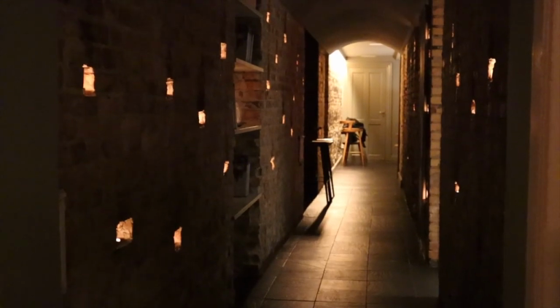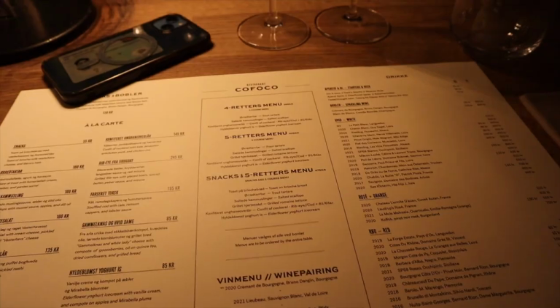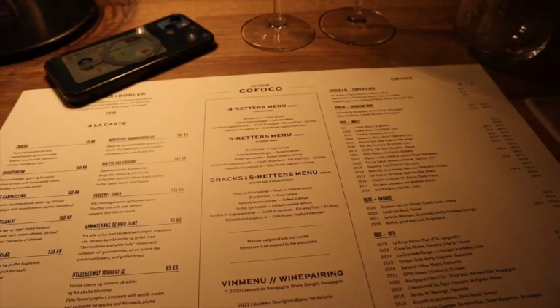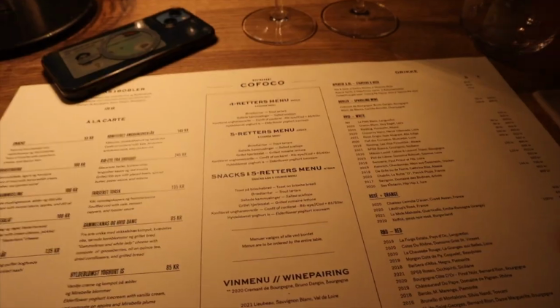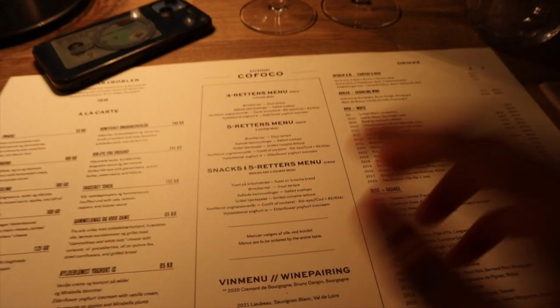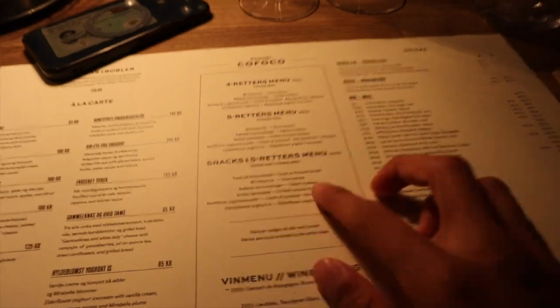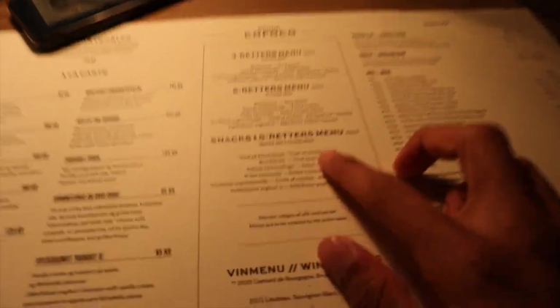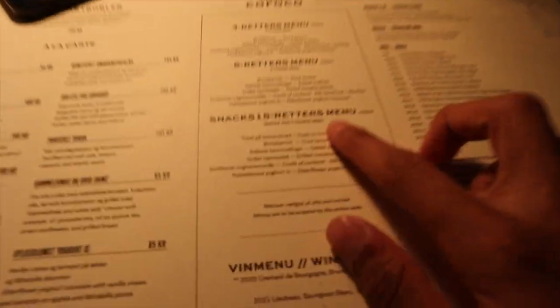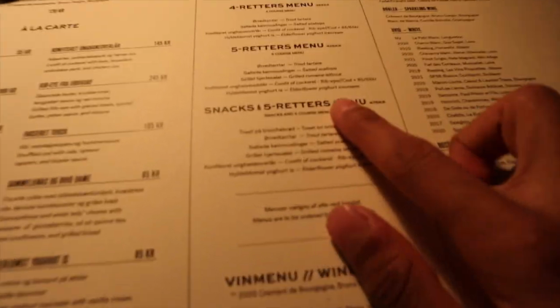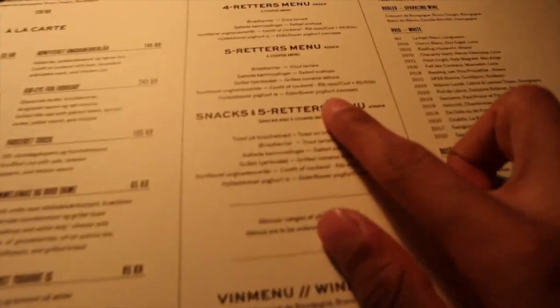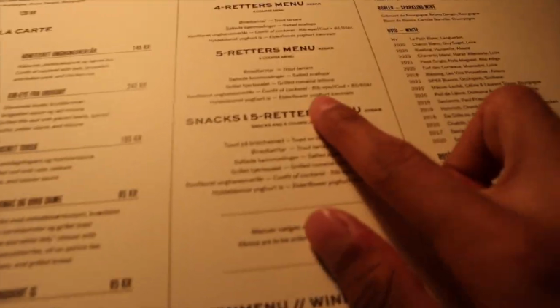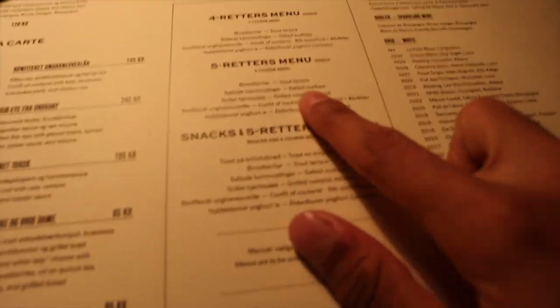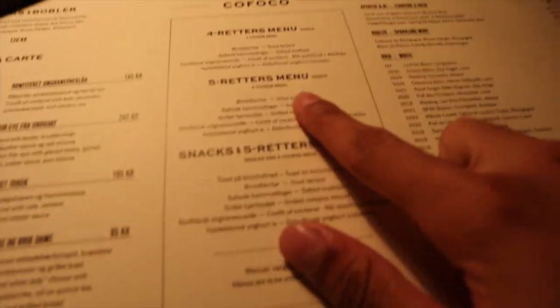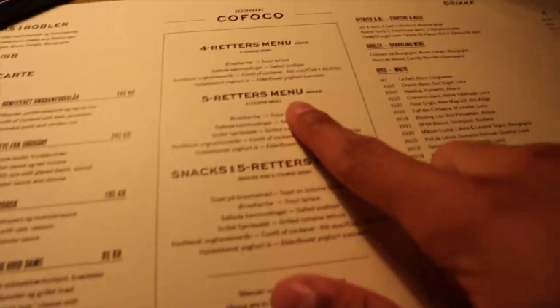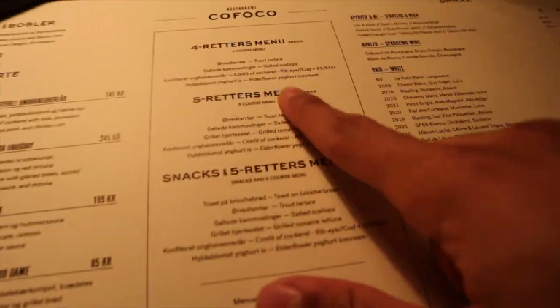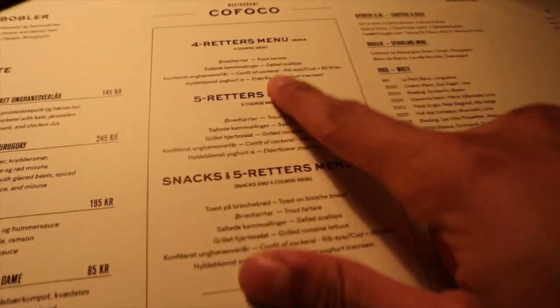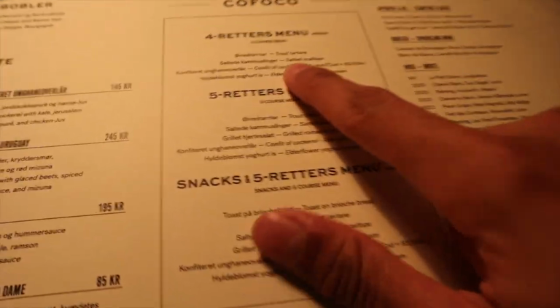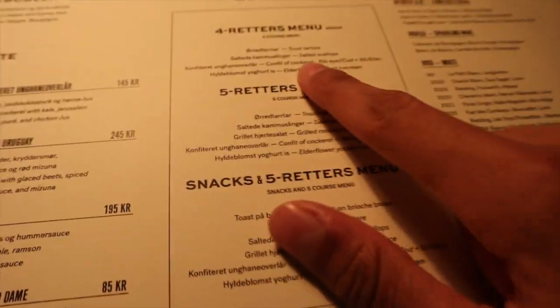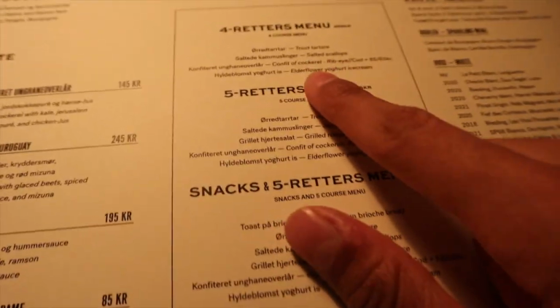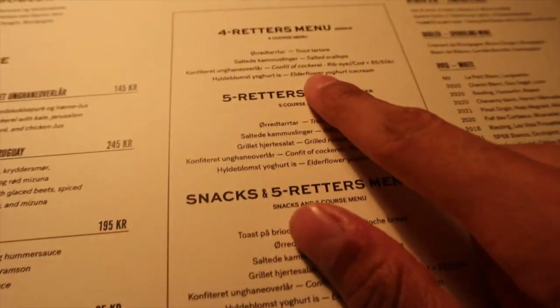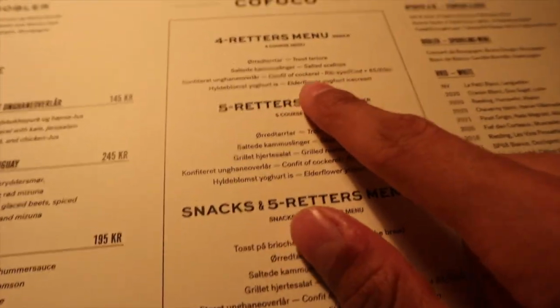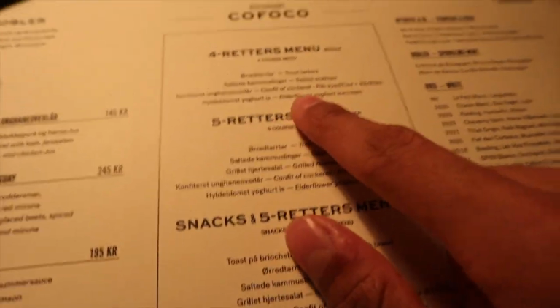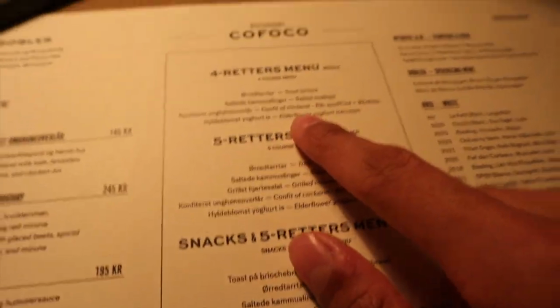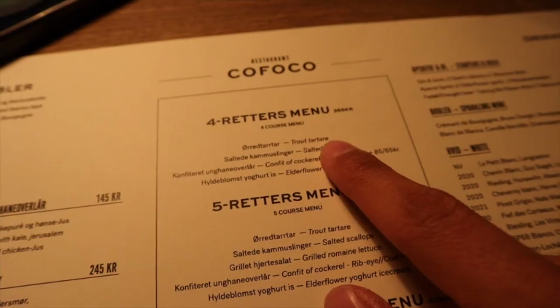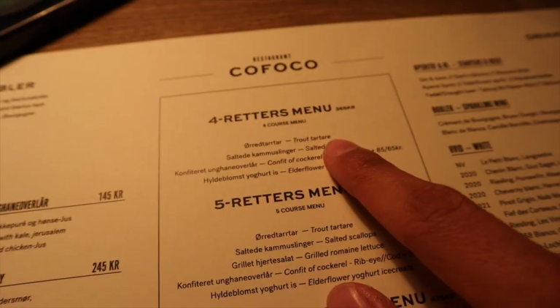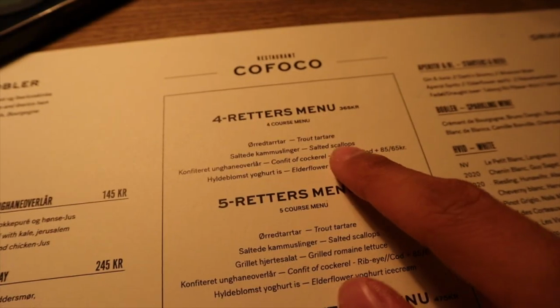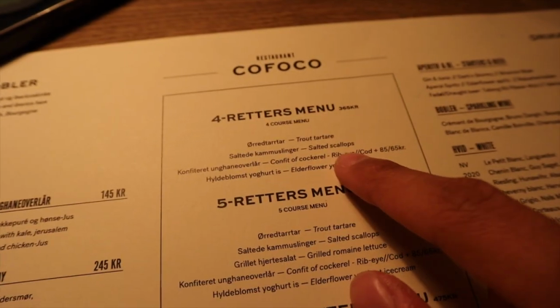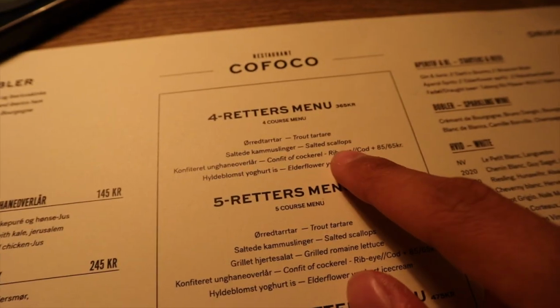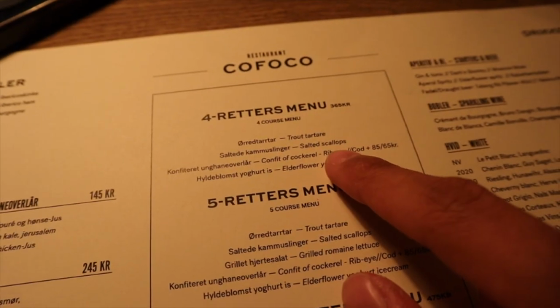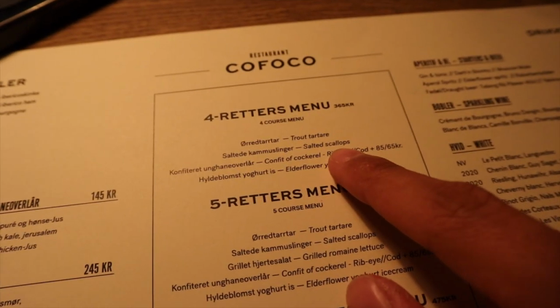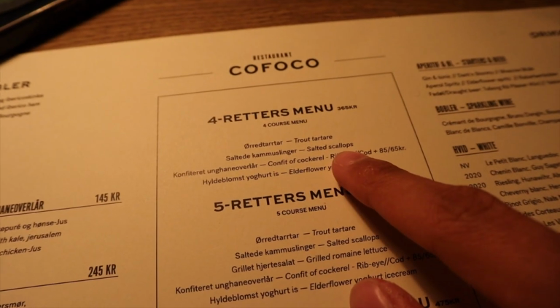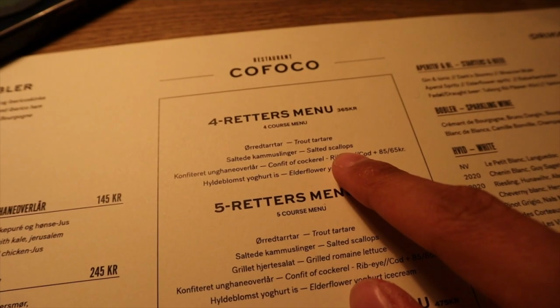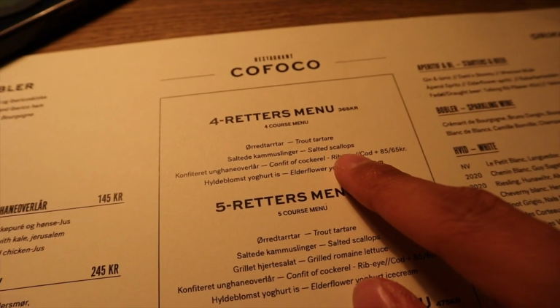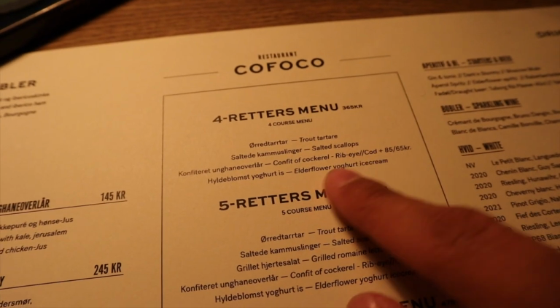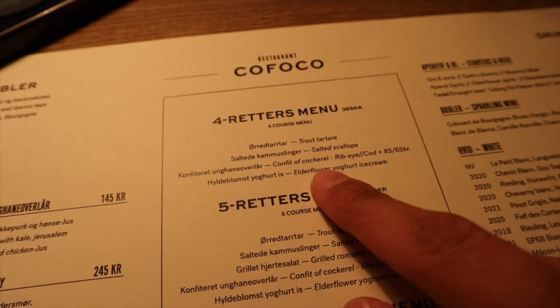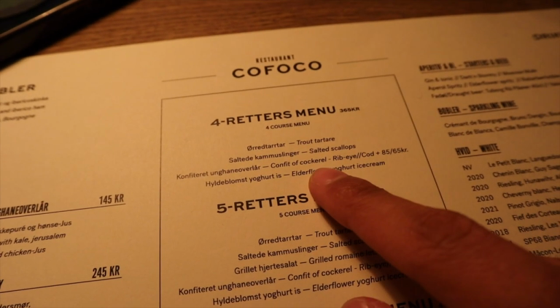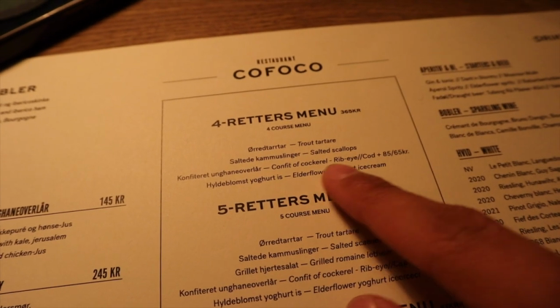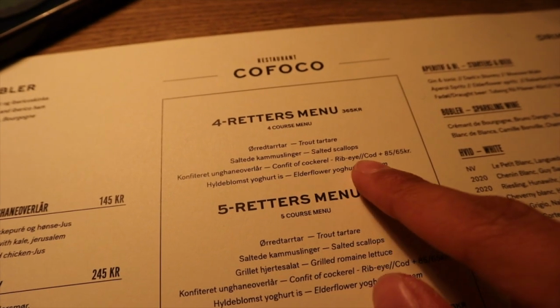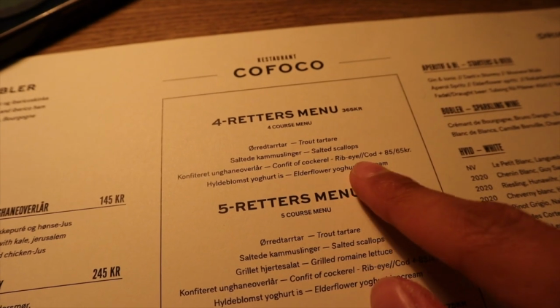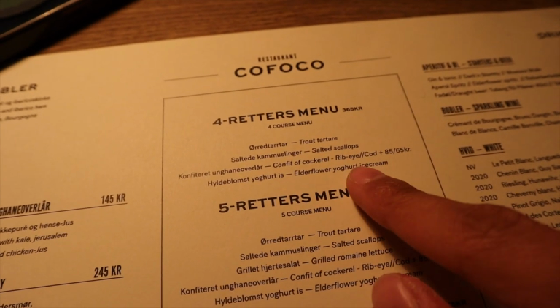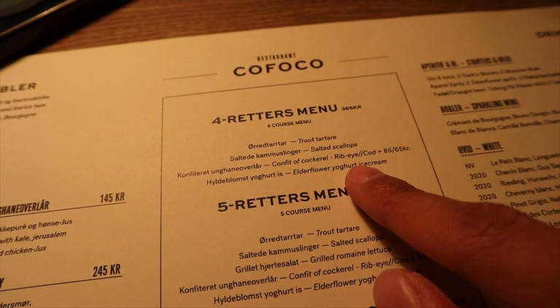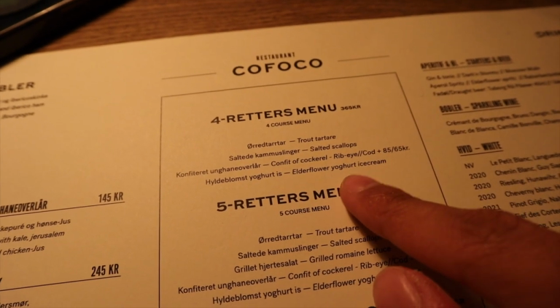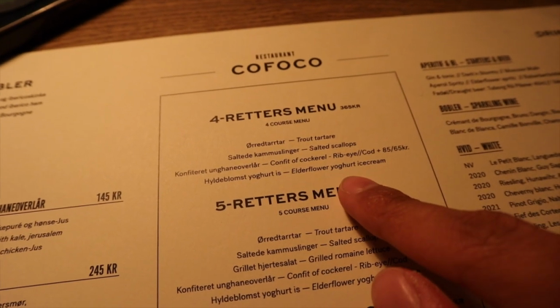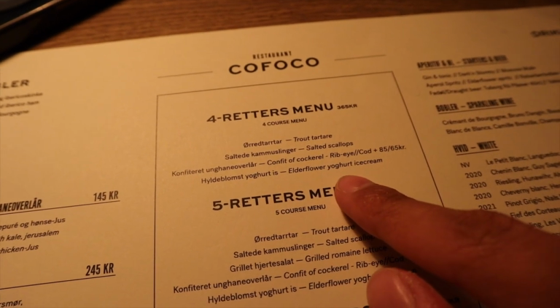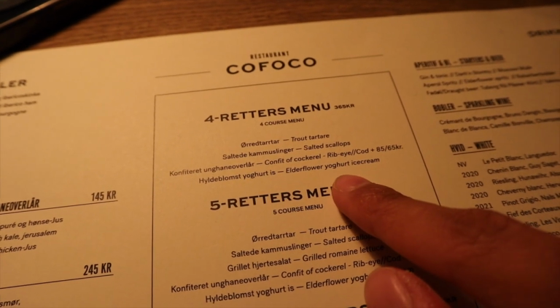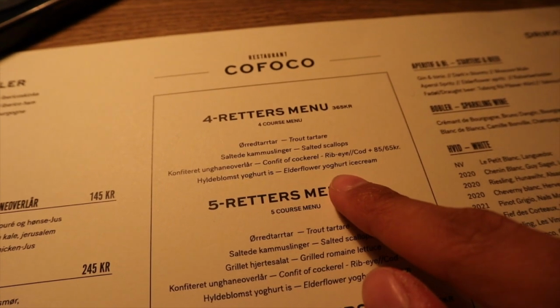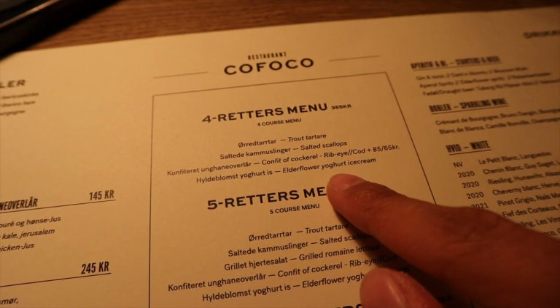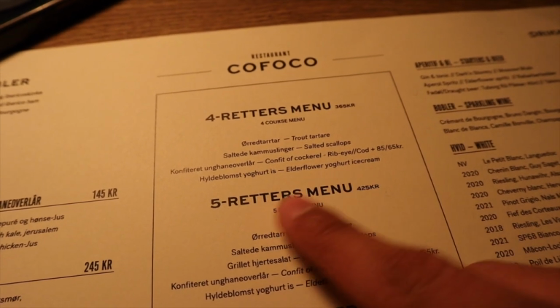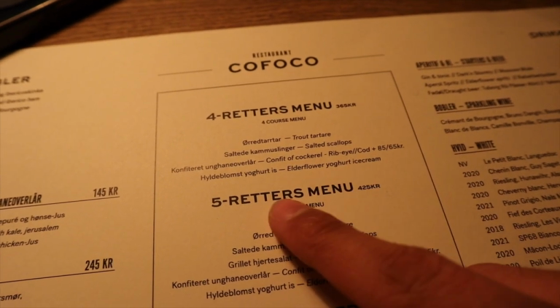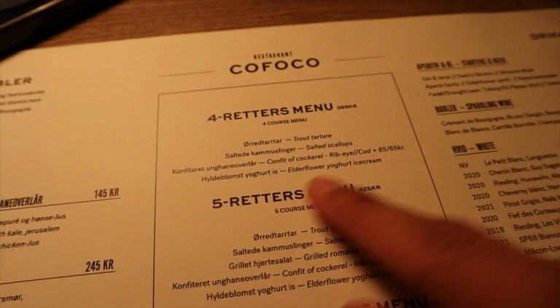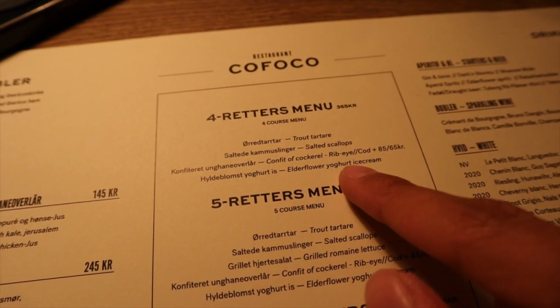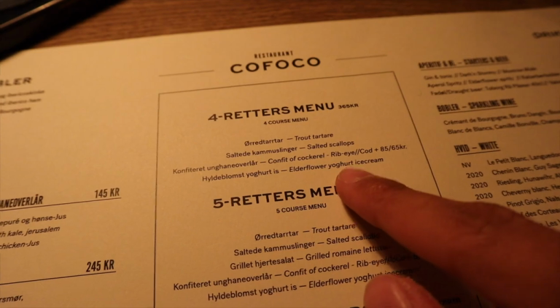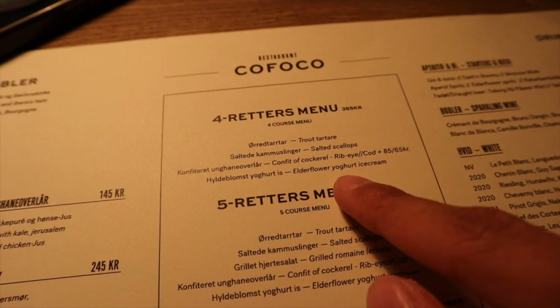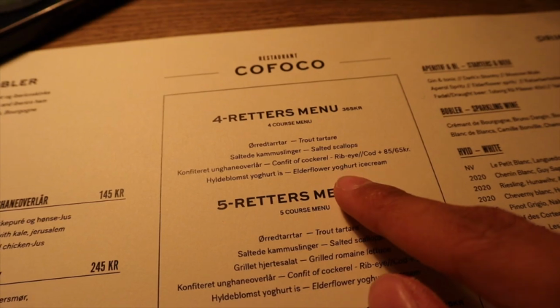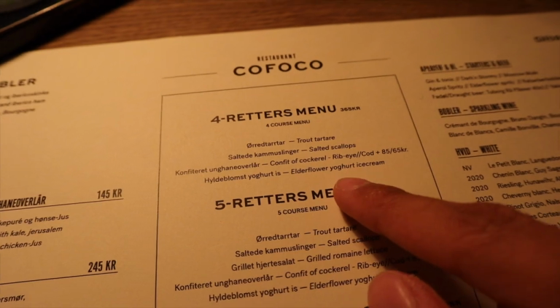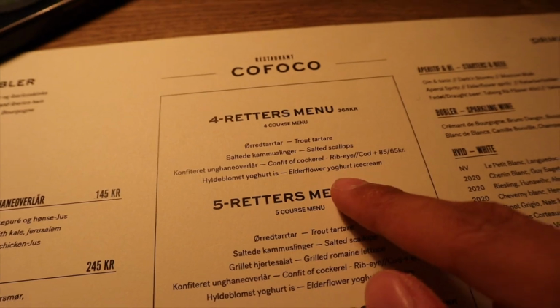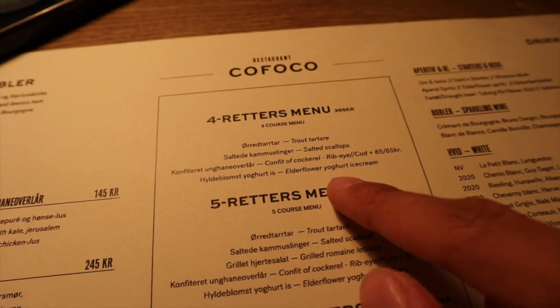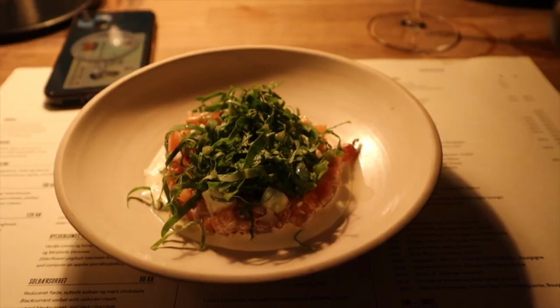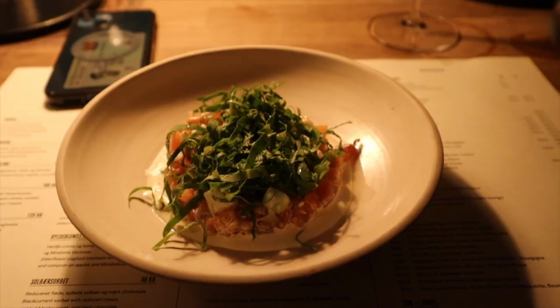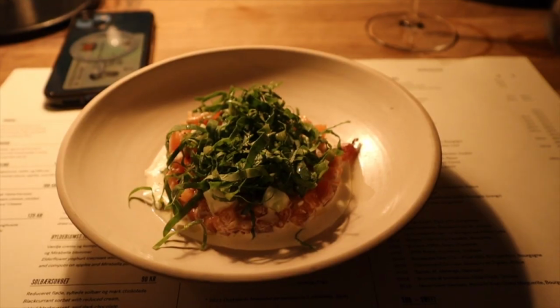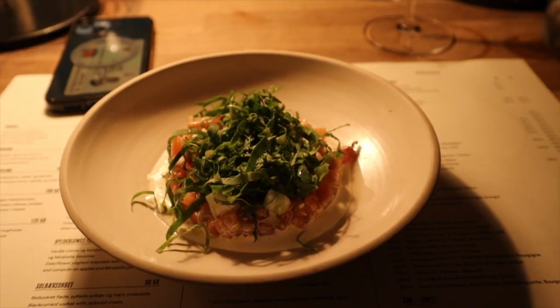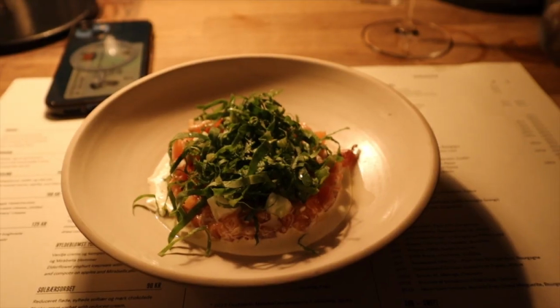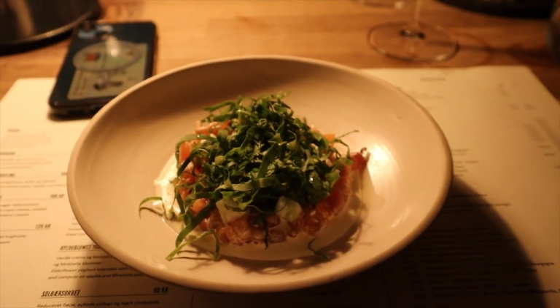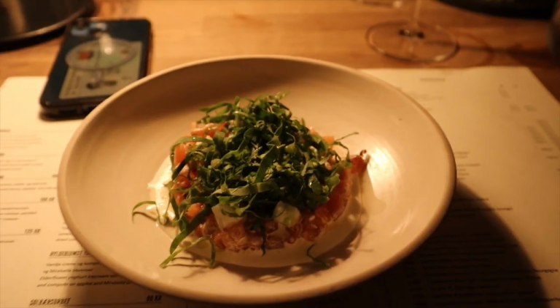The menu looks lovely — I'm going to go for the full course: trout, scallops, ribeye. I'll fill you guys in as we go.